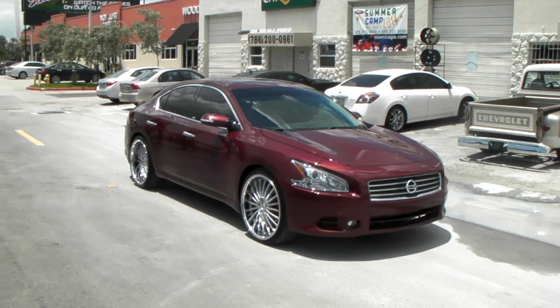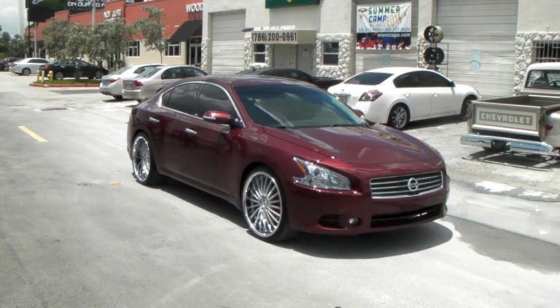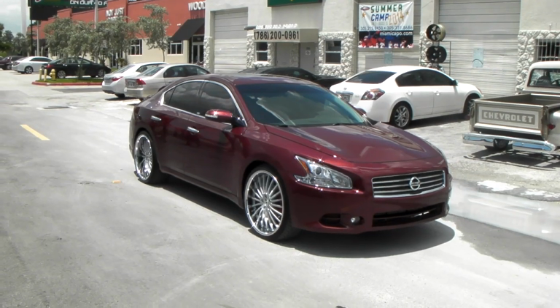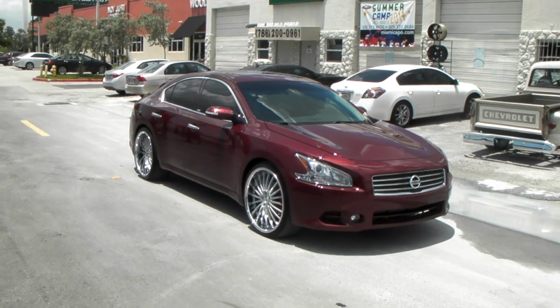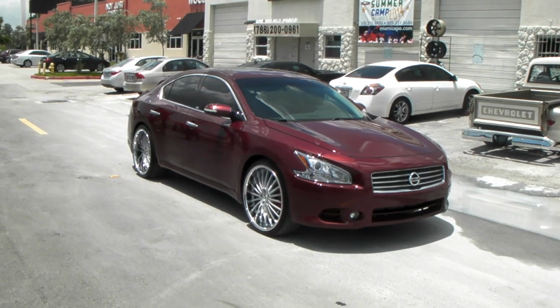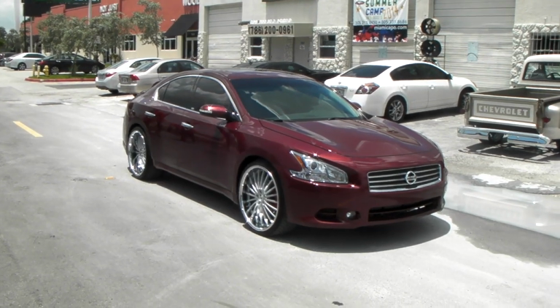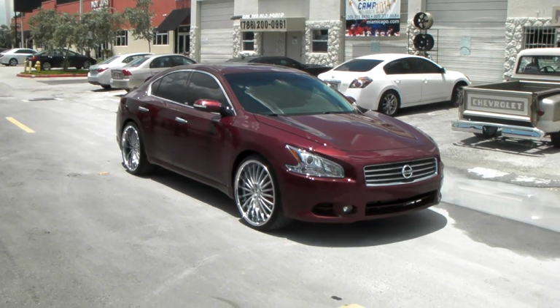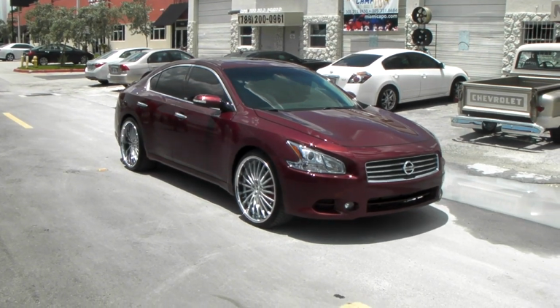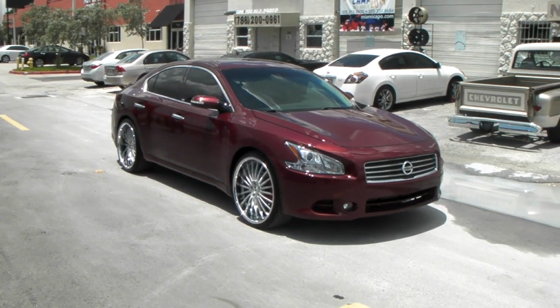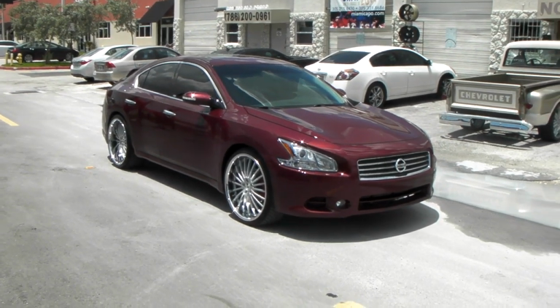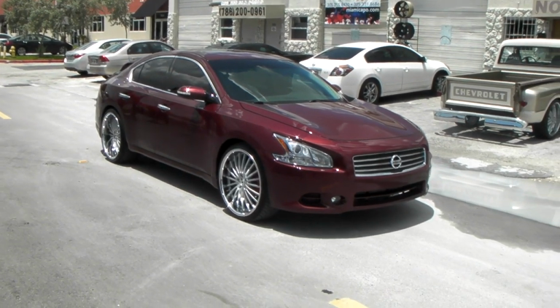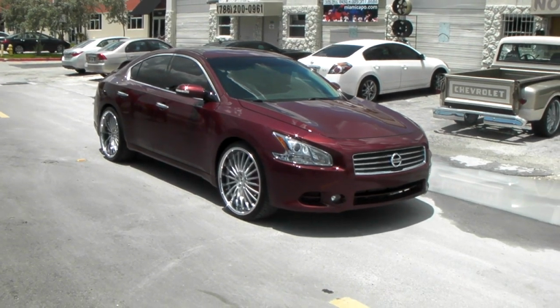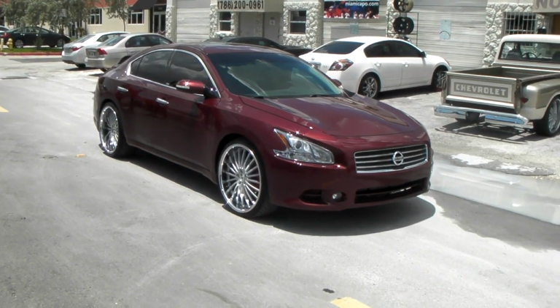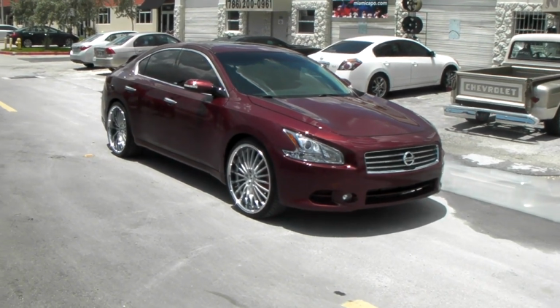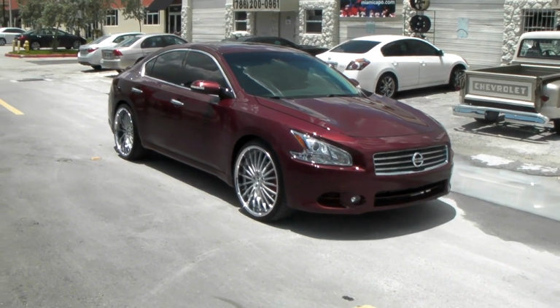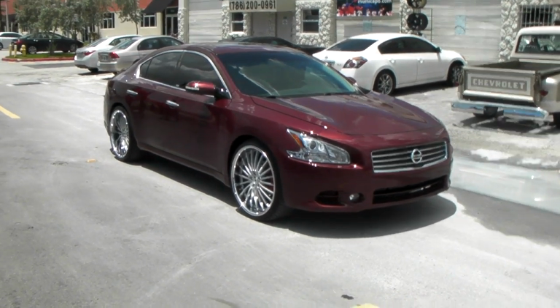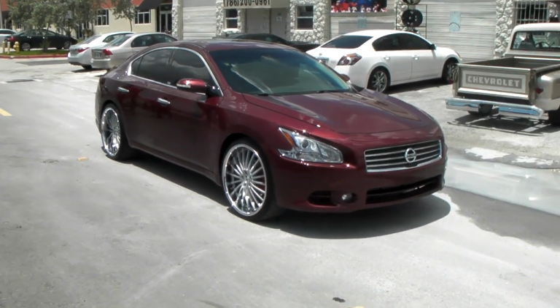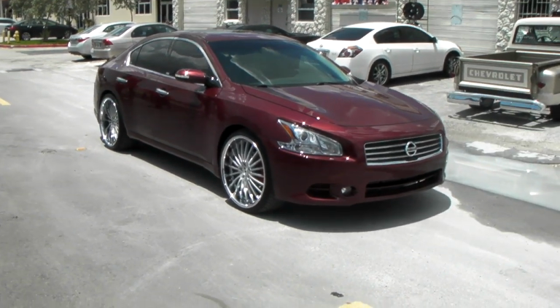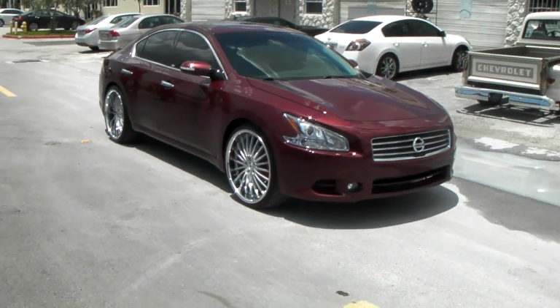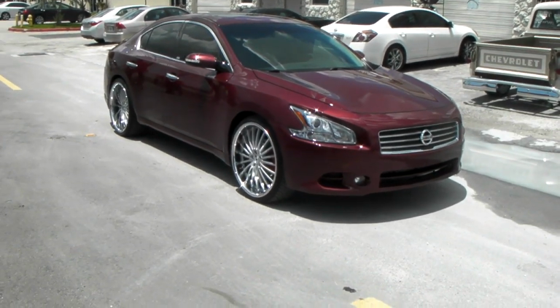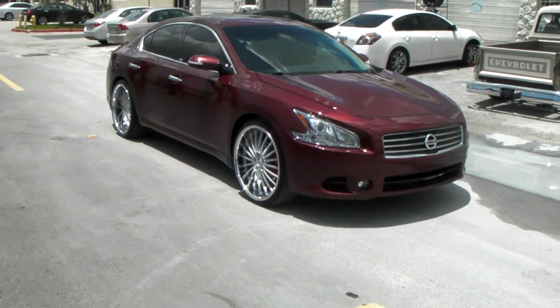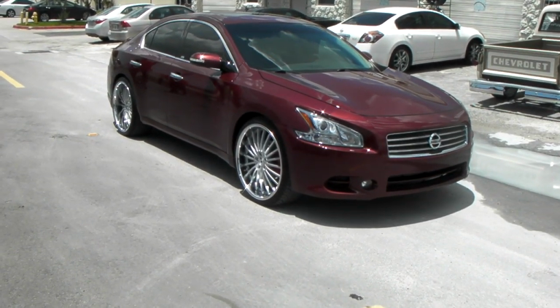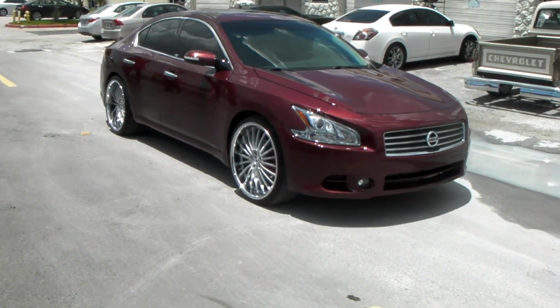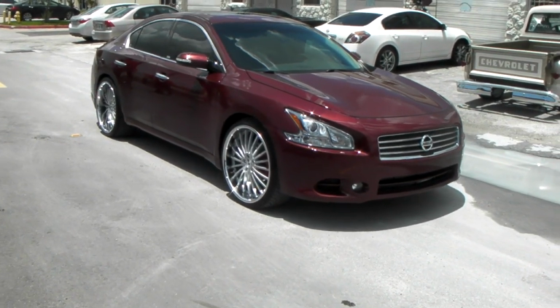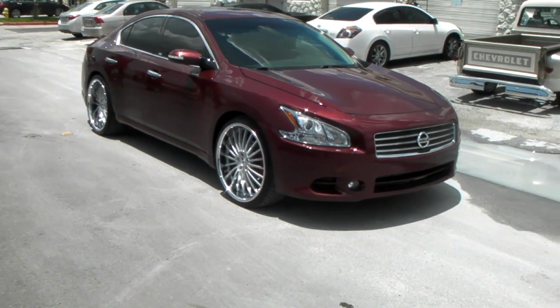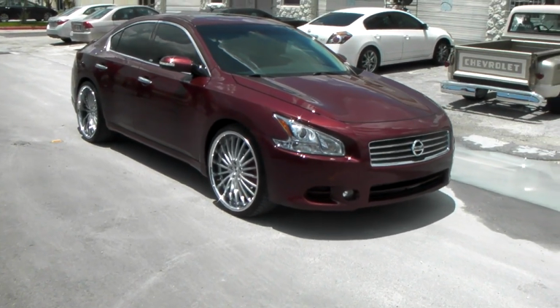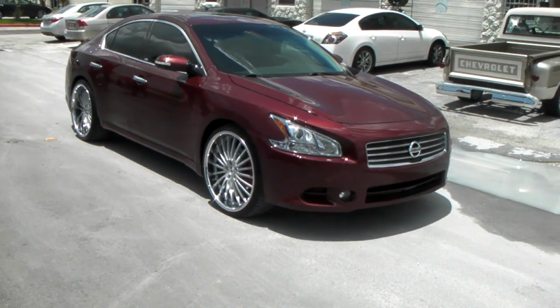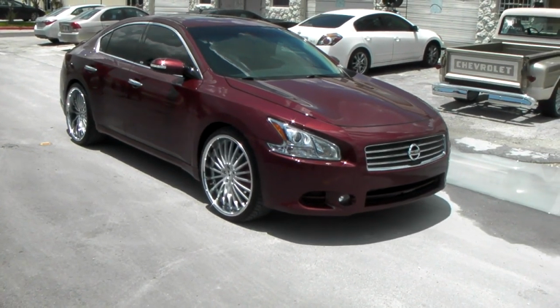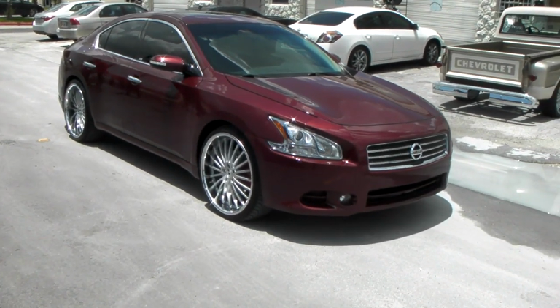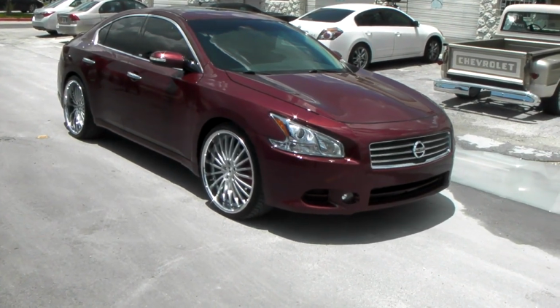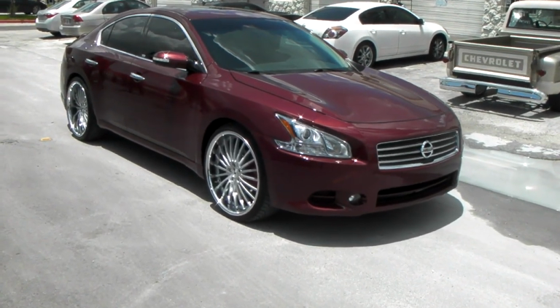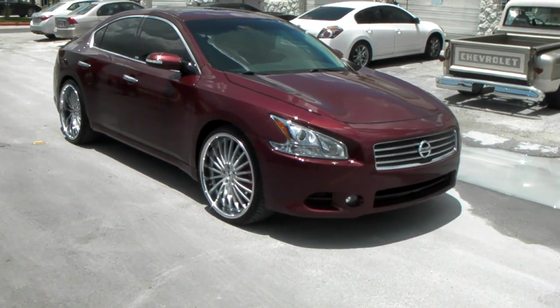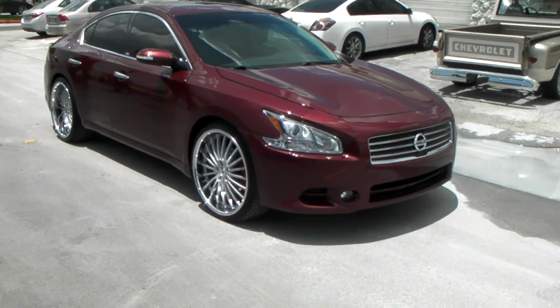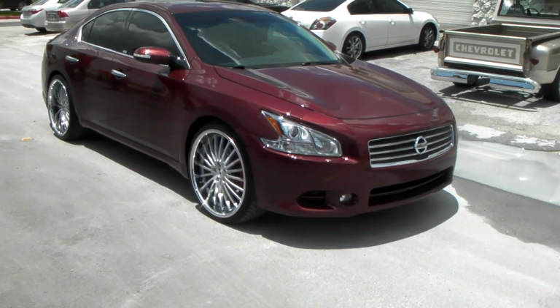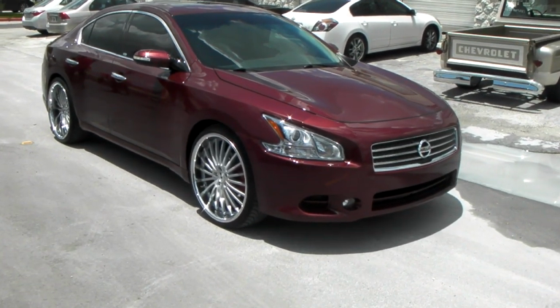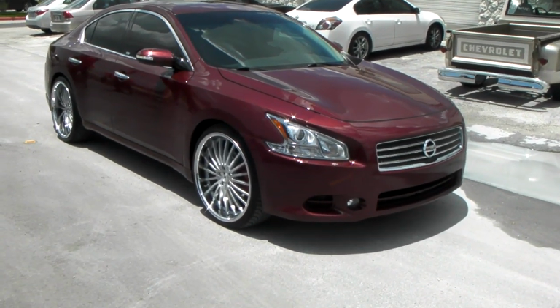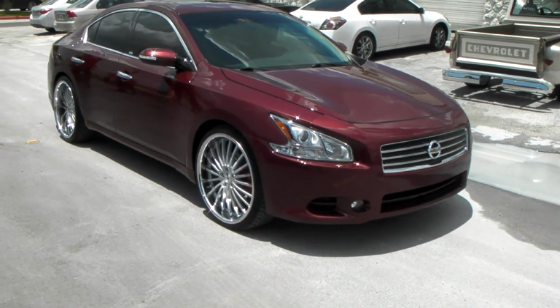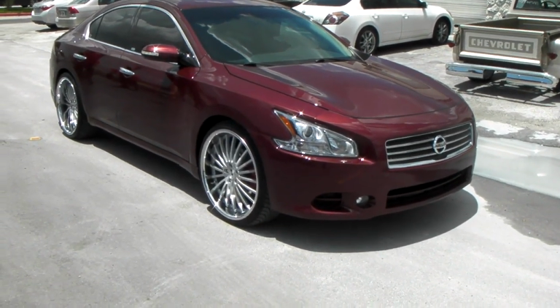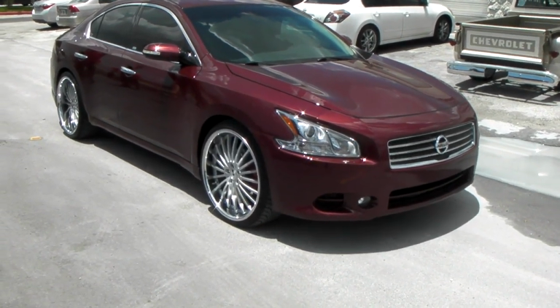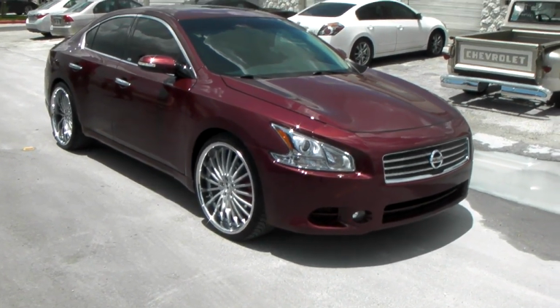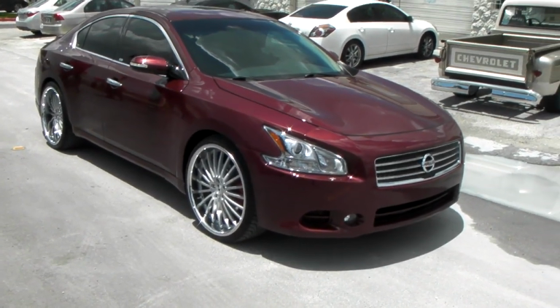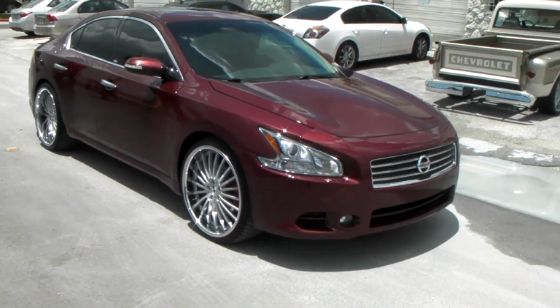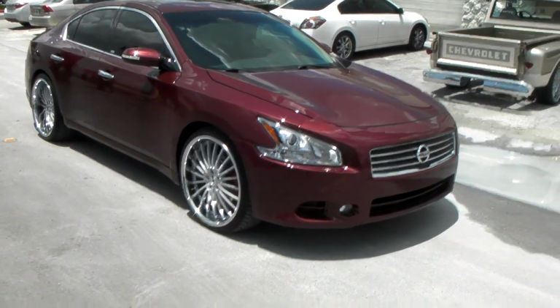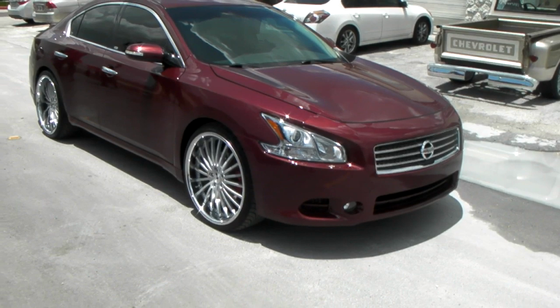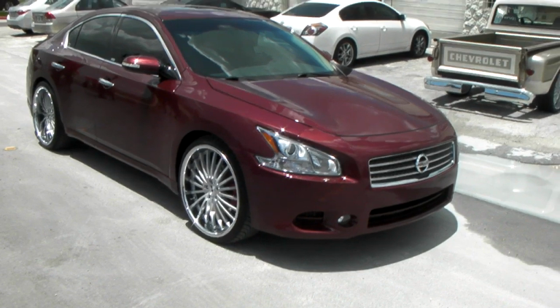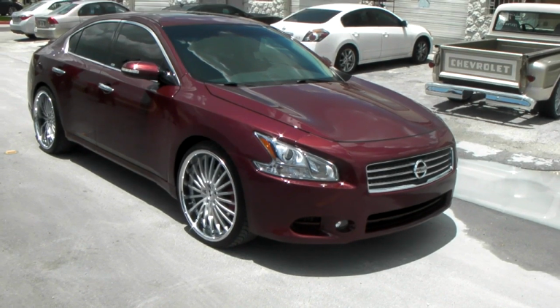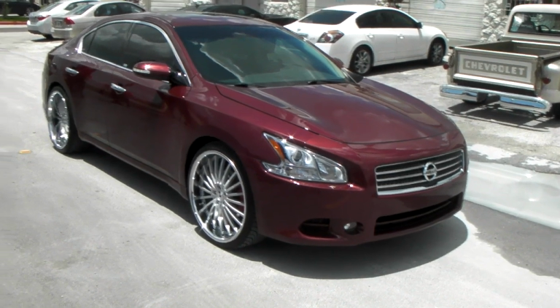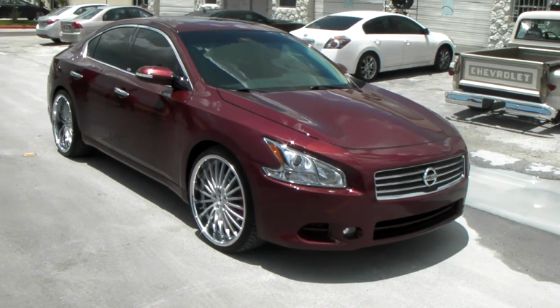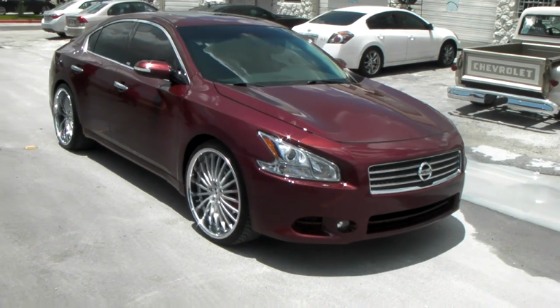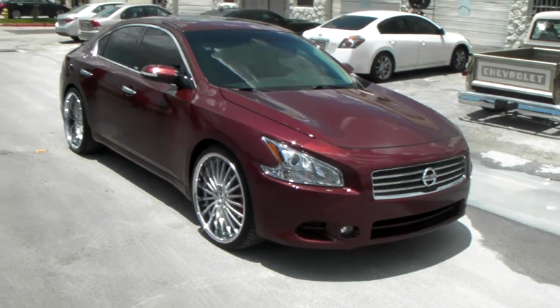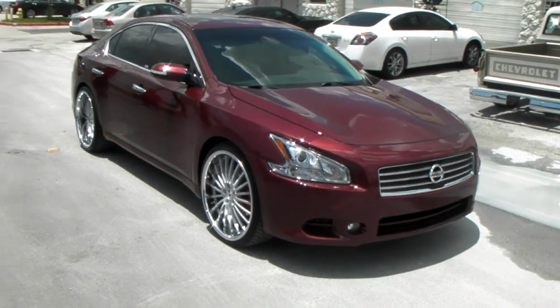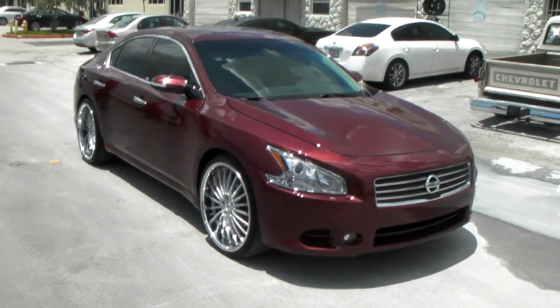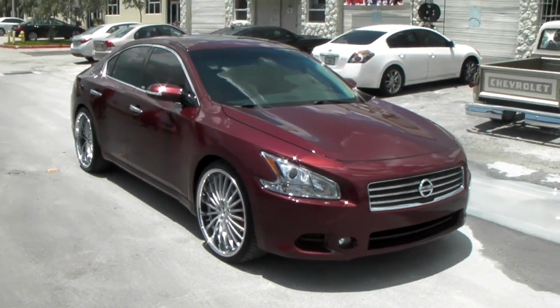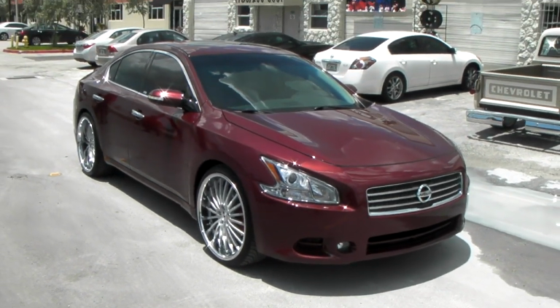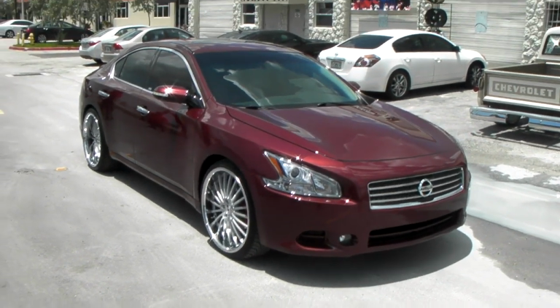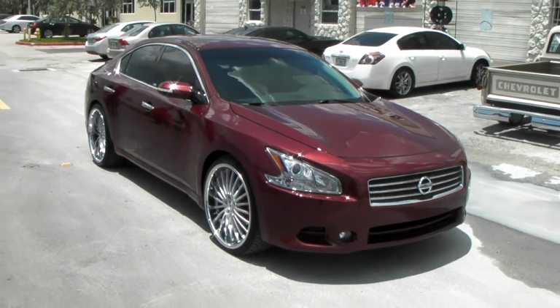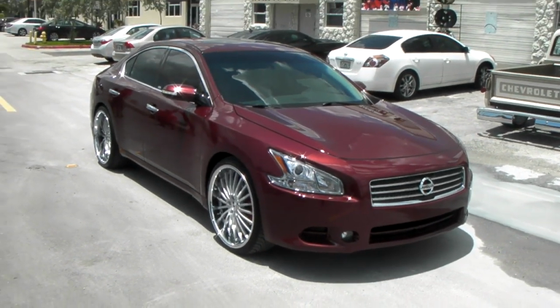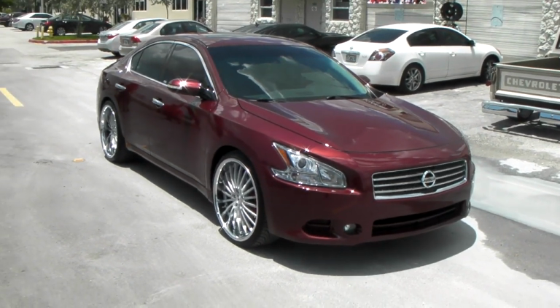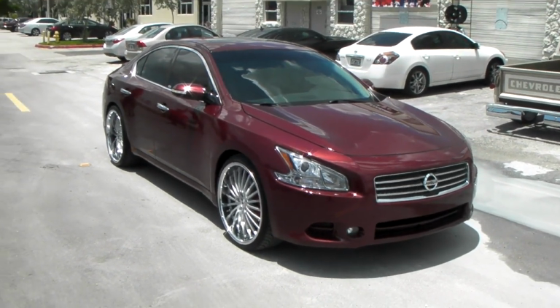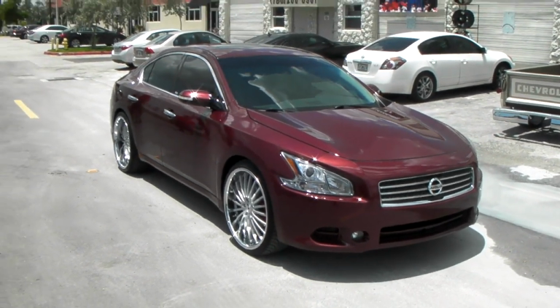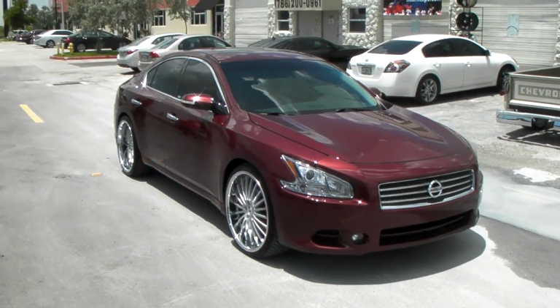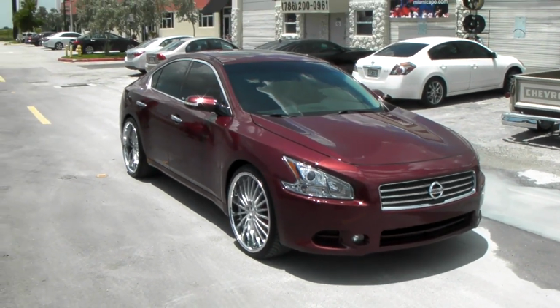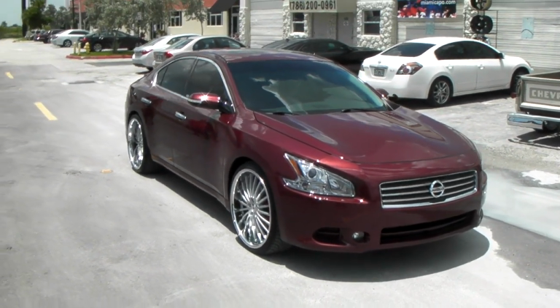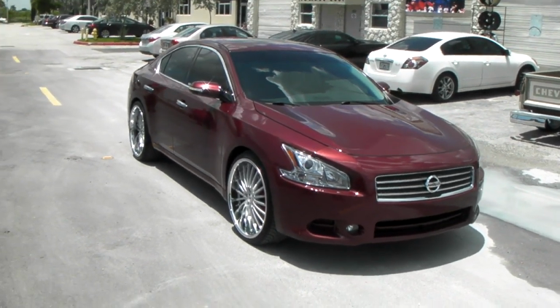This is your boy KB from Dozen Tires TV at DozenTires.com. Right now we're looking at a 2011 Nissan Maxima.